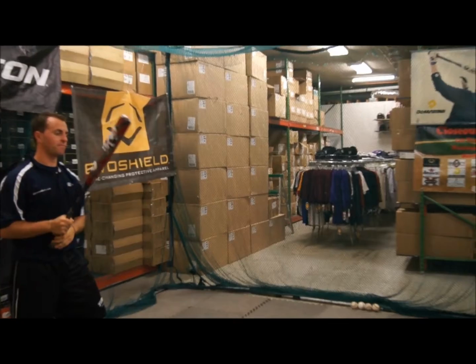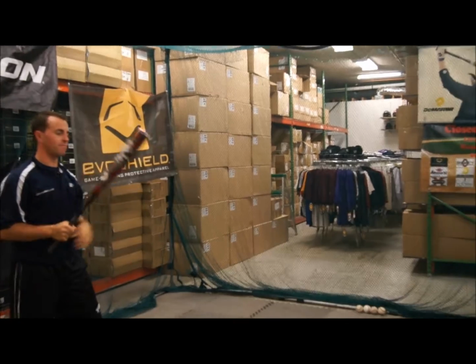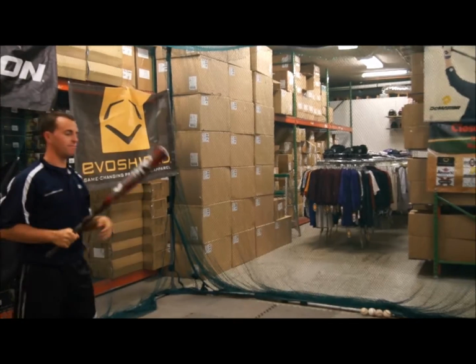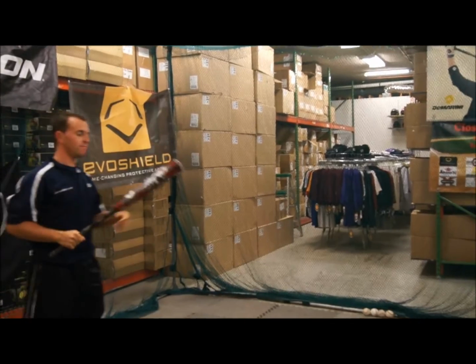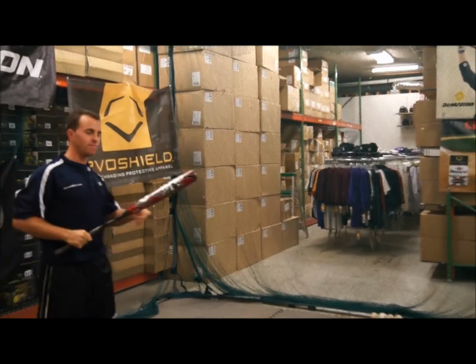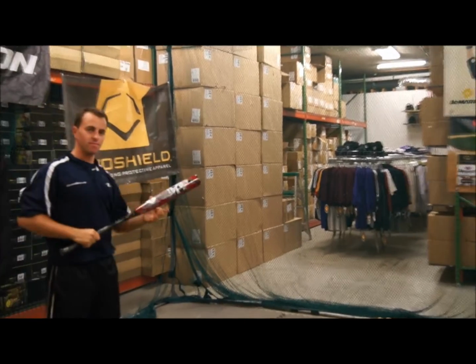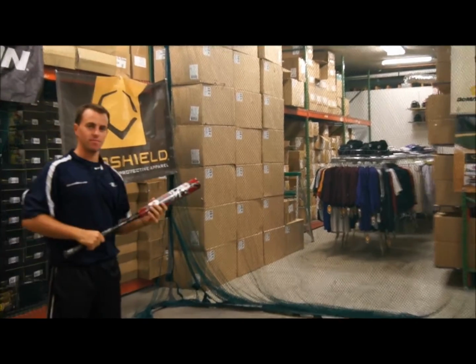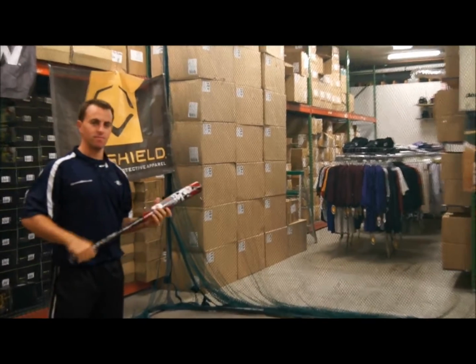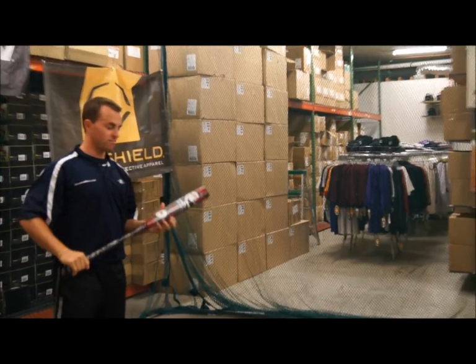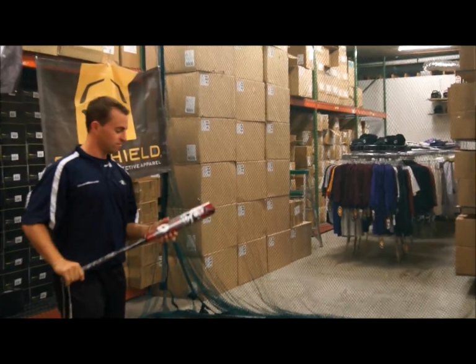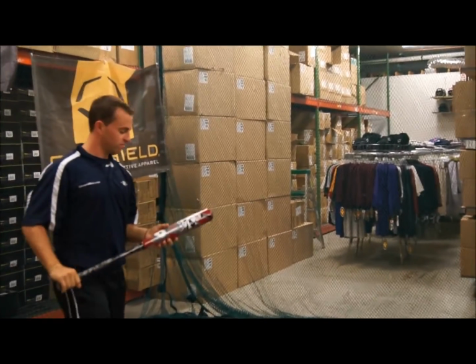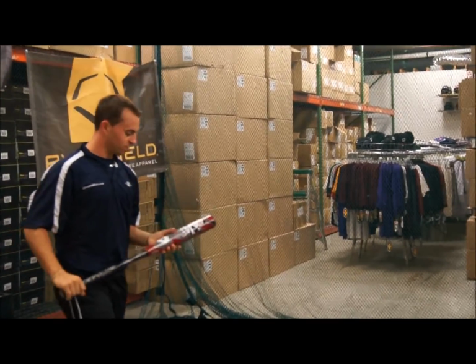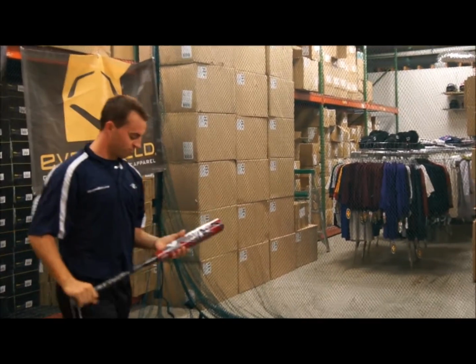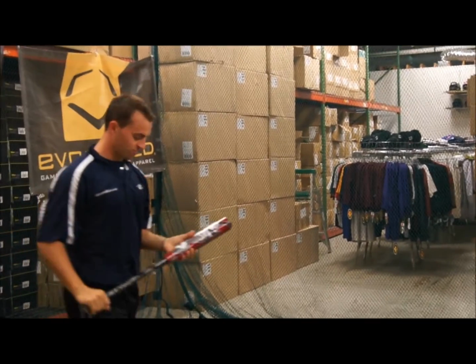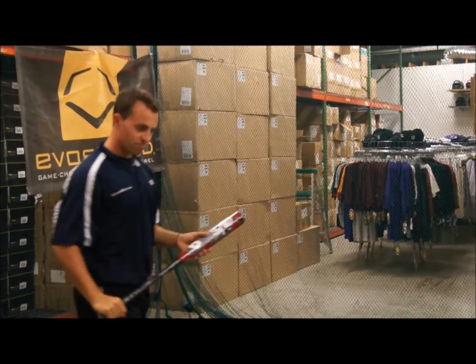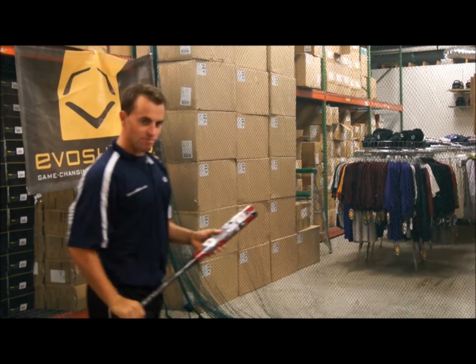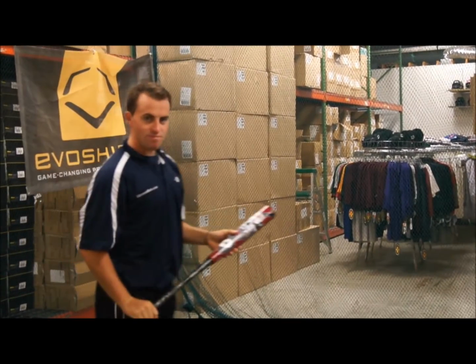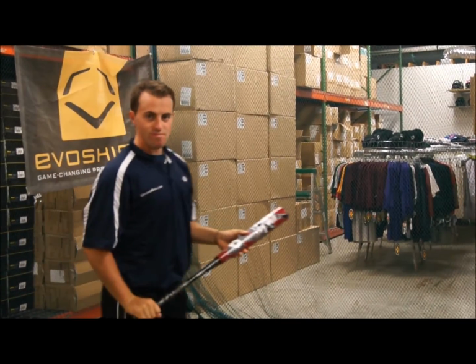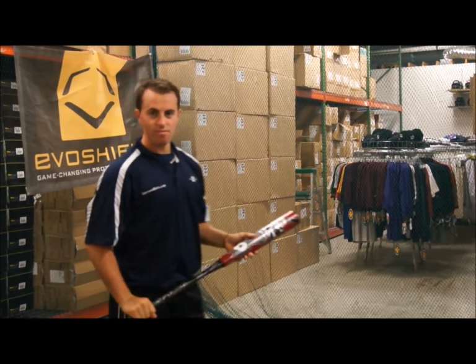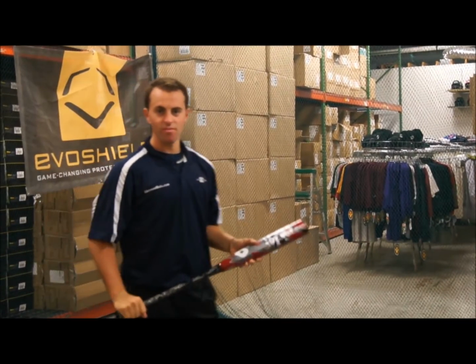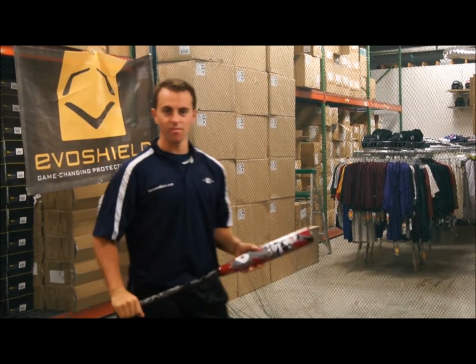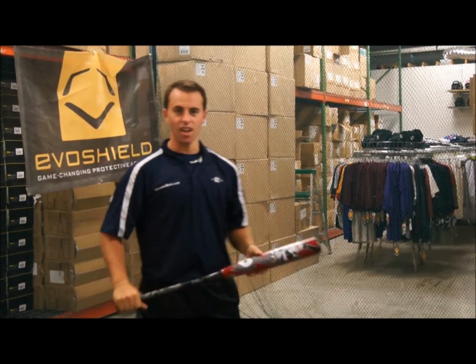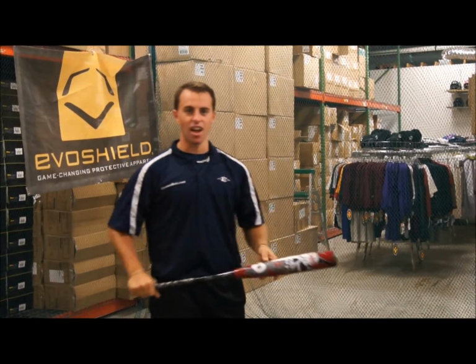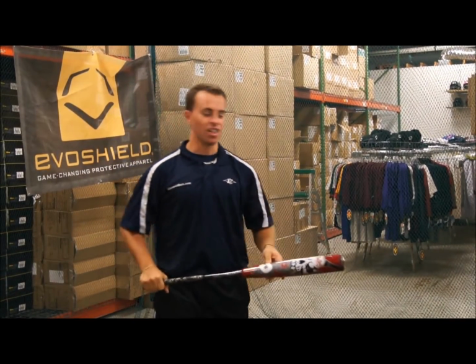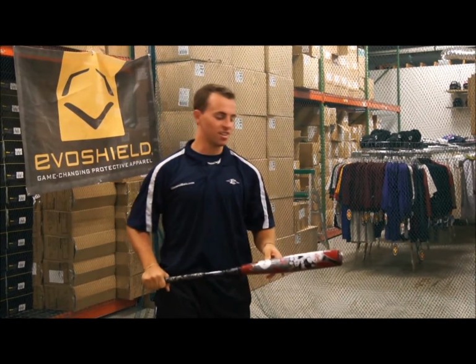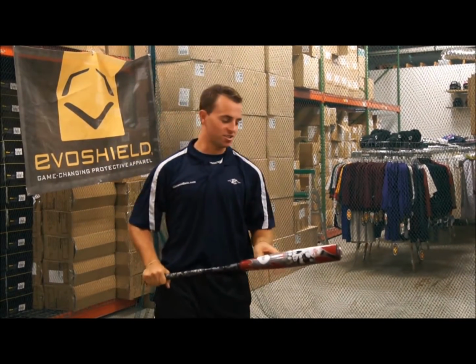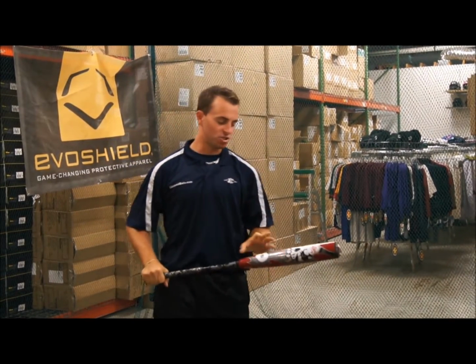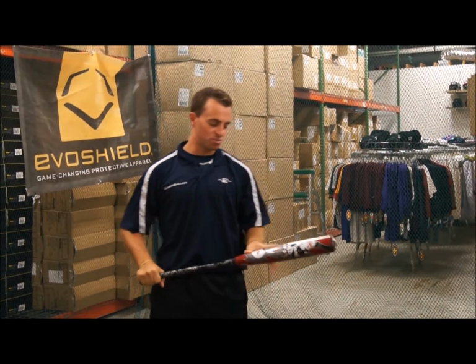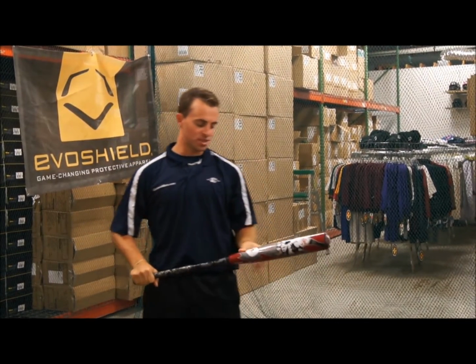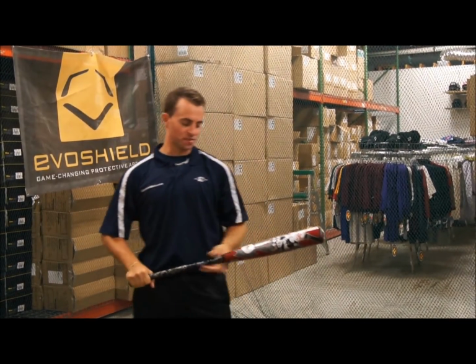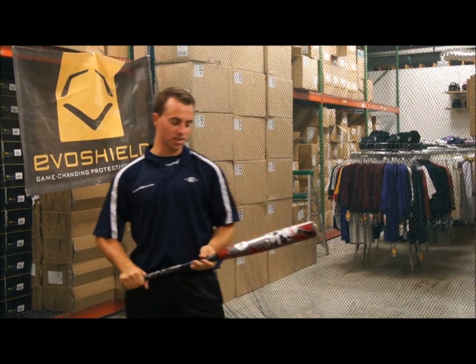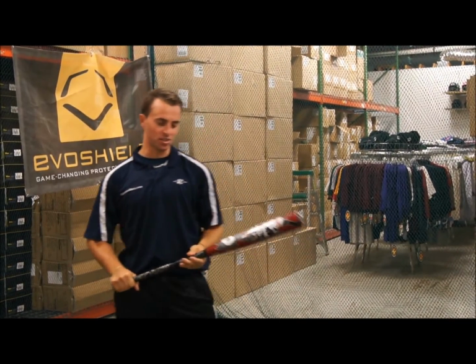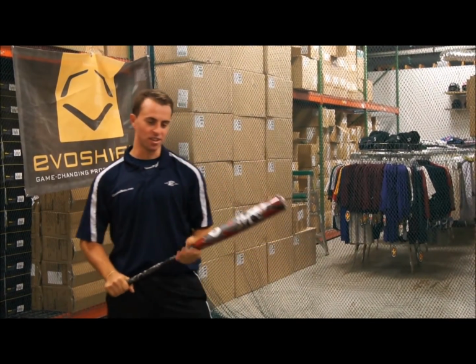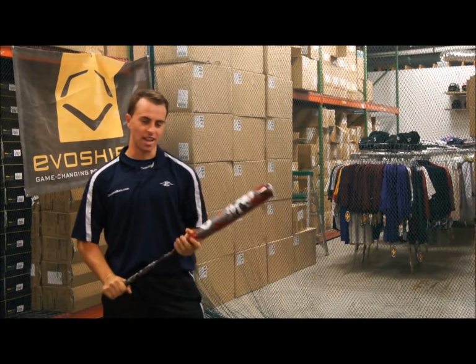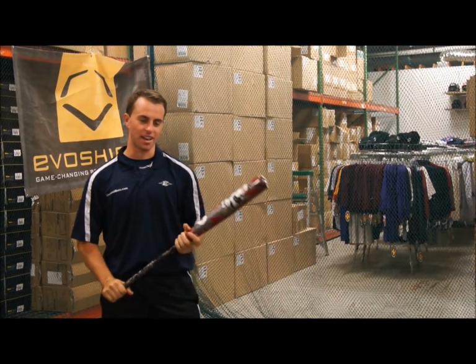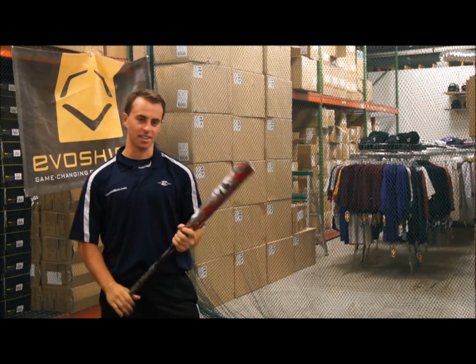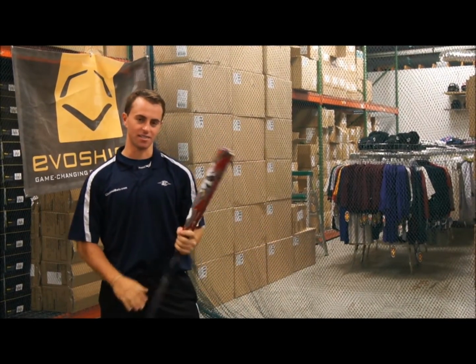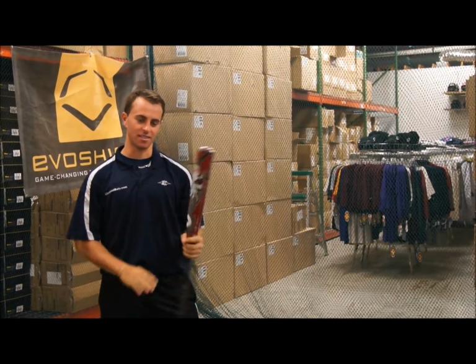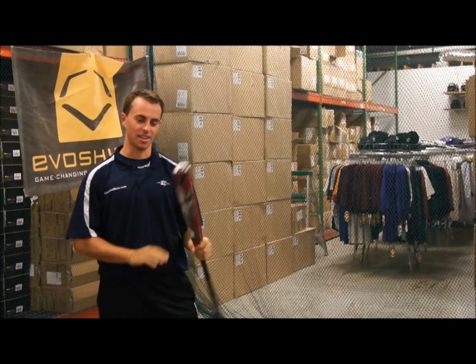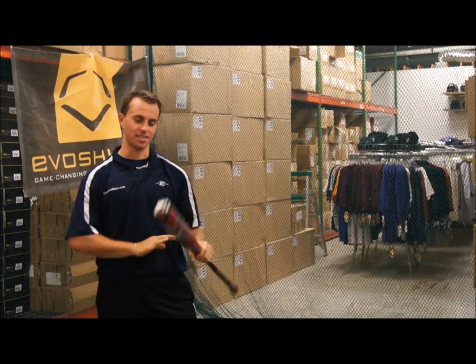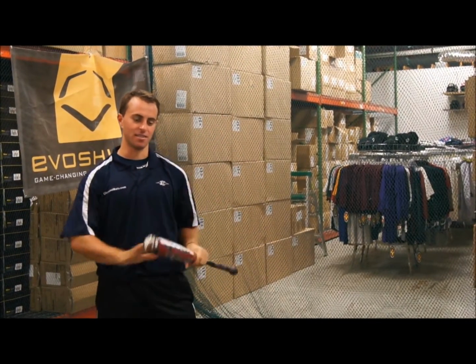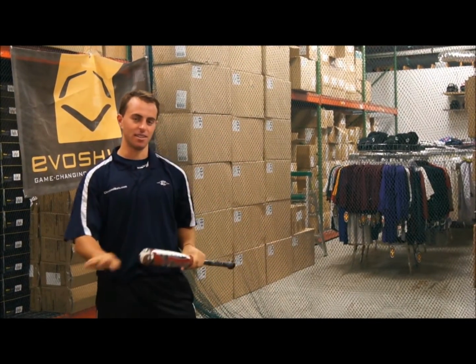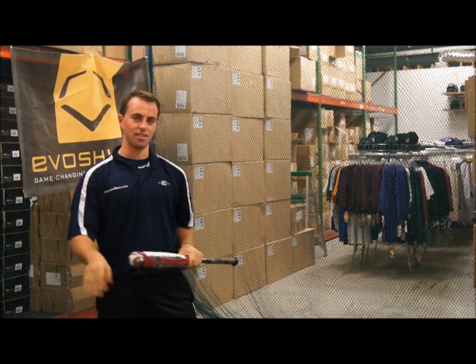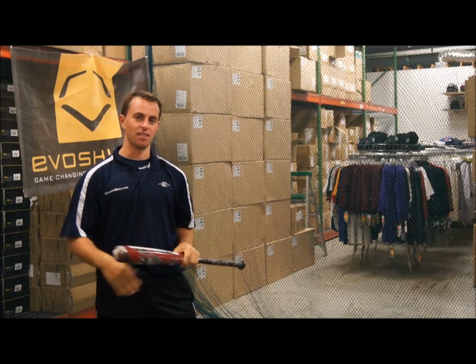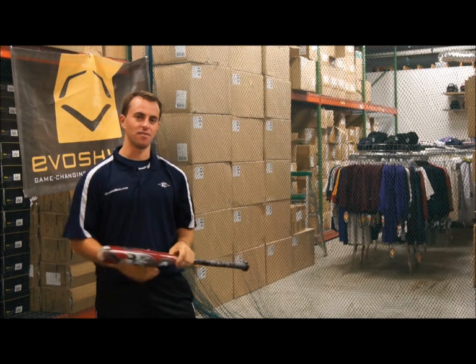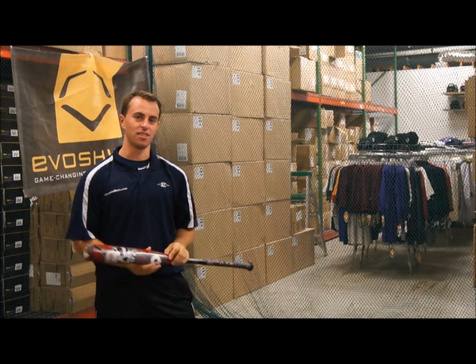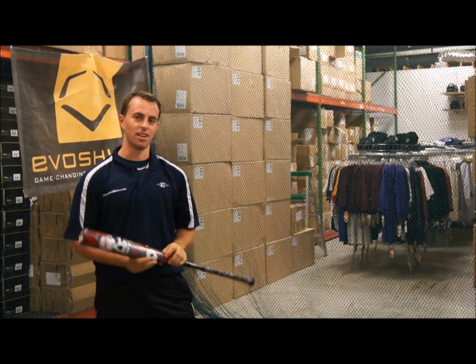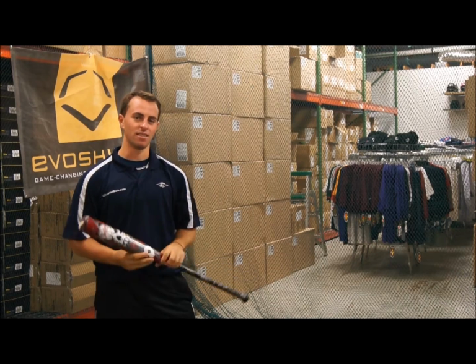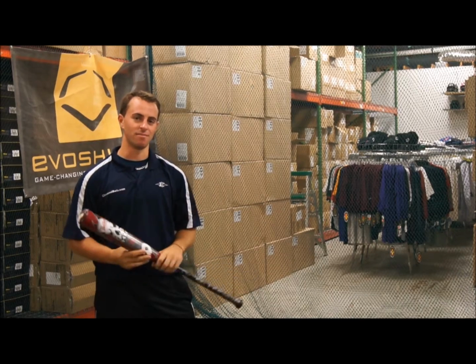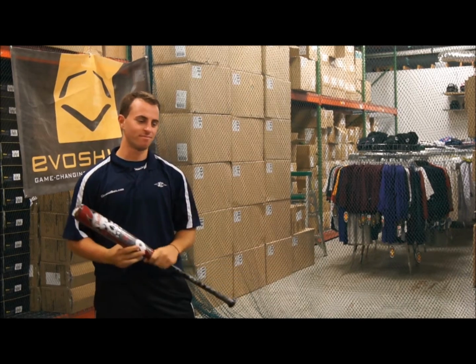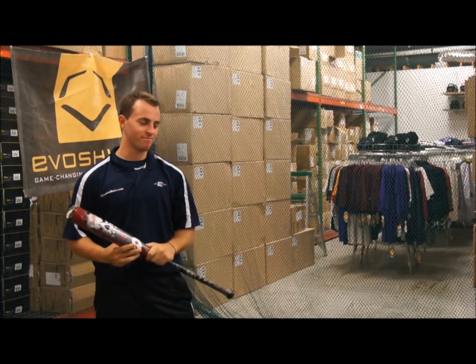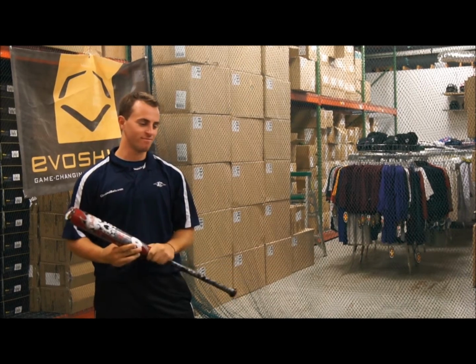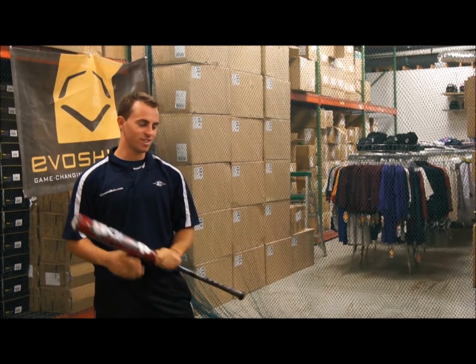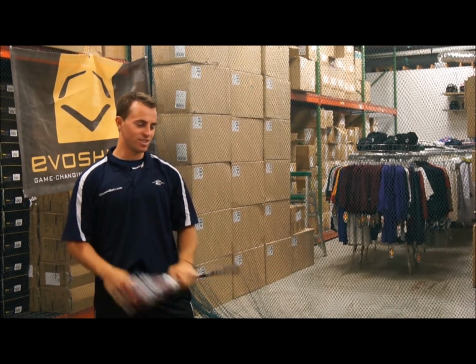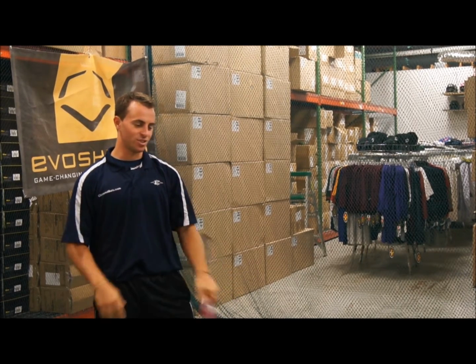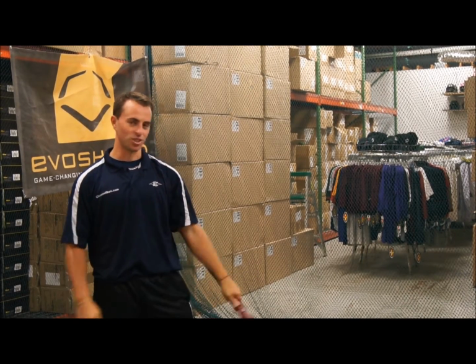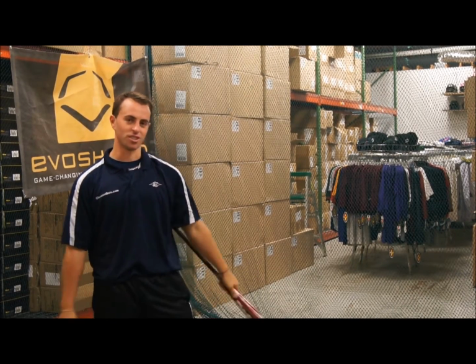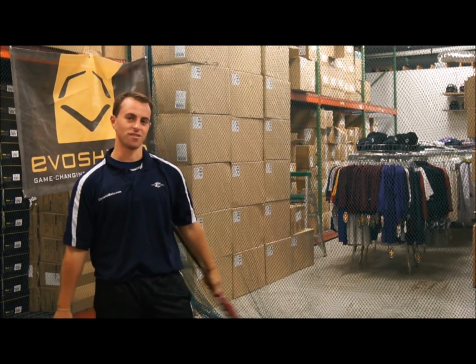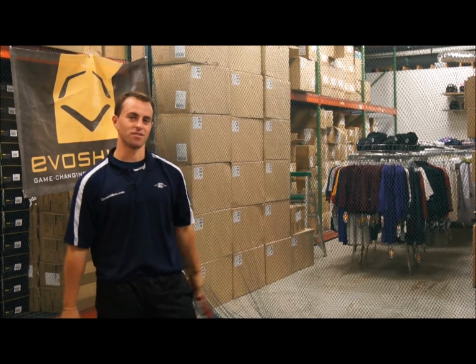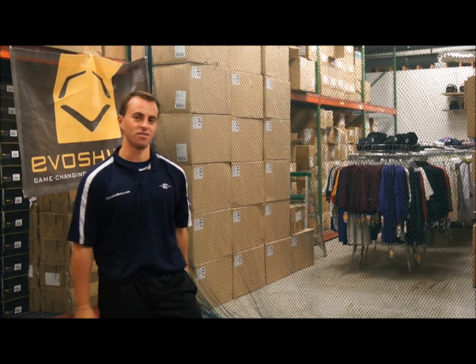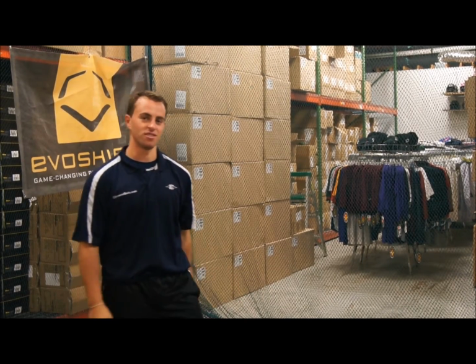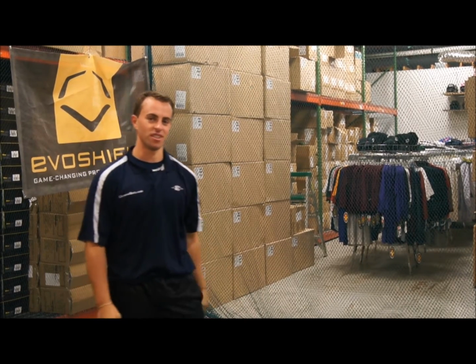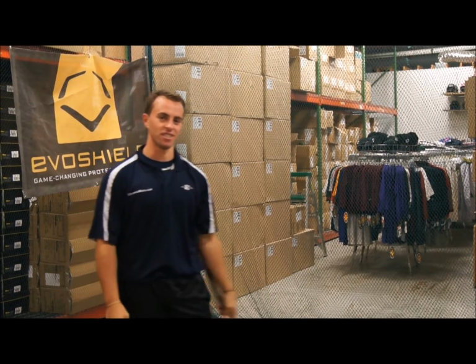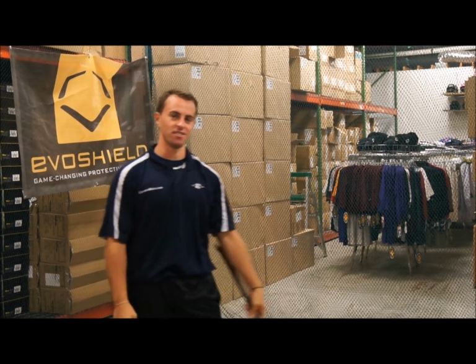So, Chris, what did you think of the 2013 Voodoo? I like the two-piece feel of it and it gives a nice level swing surface to the strike zone.